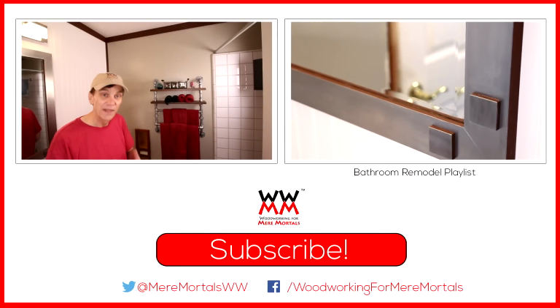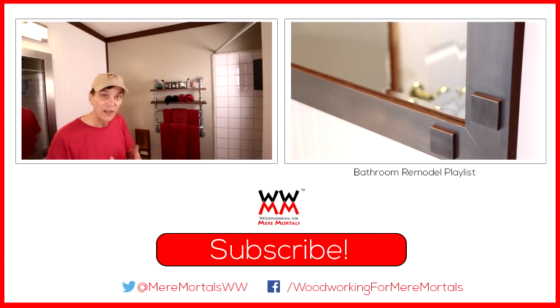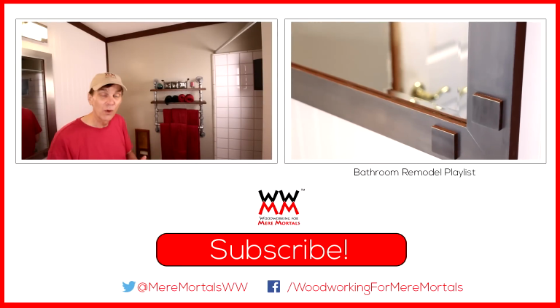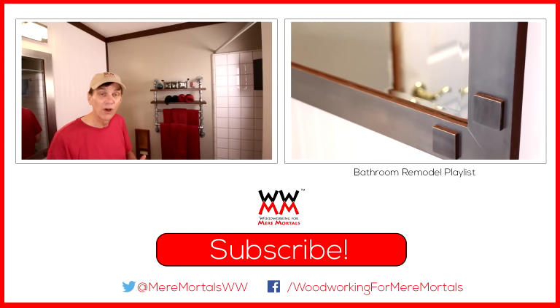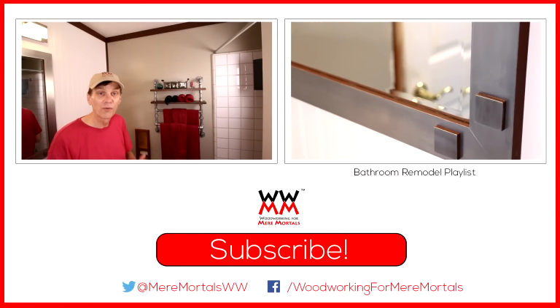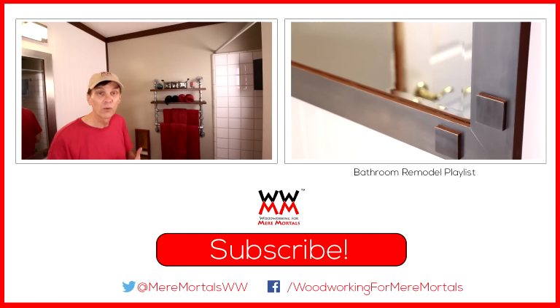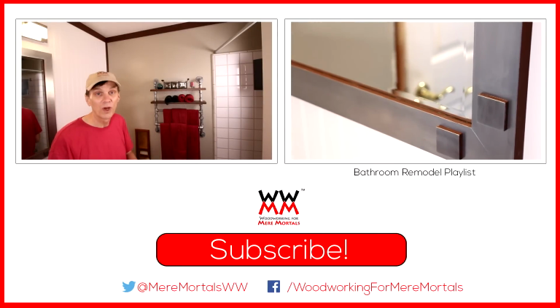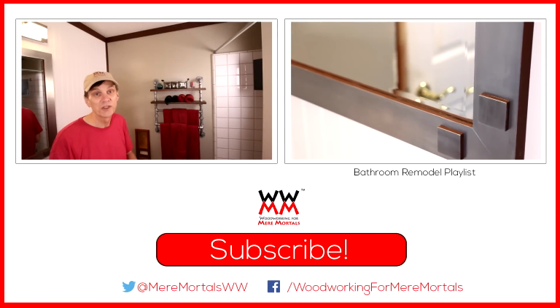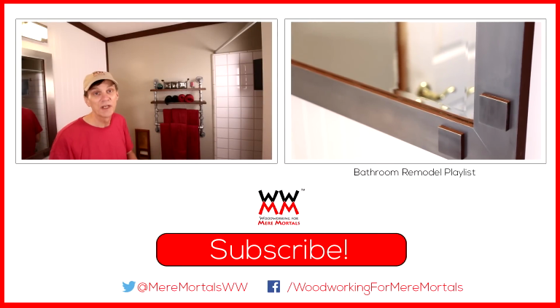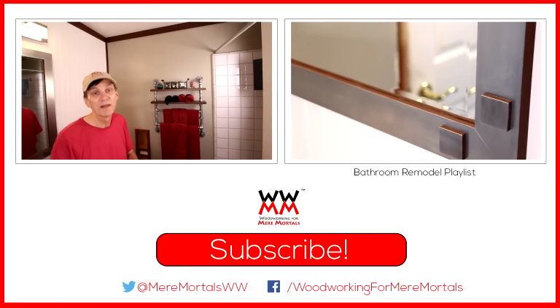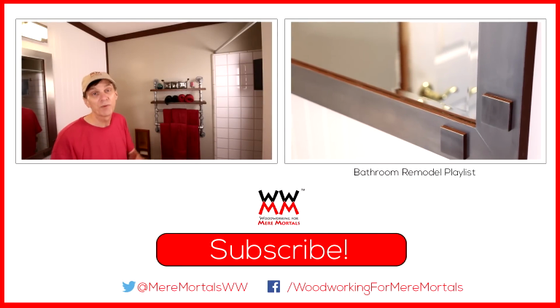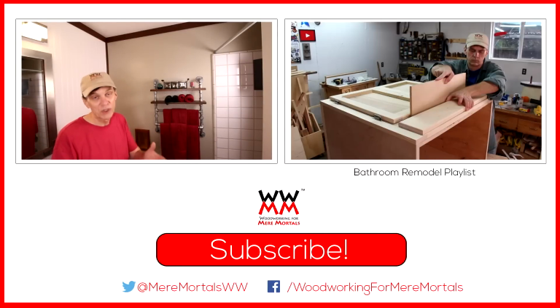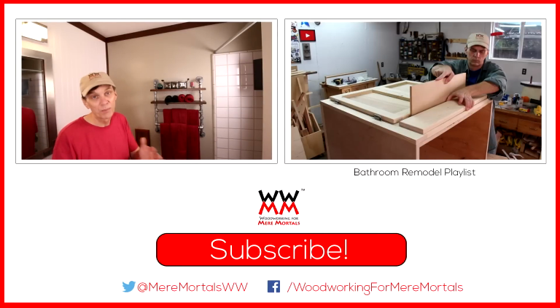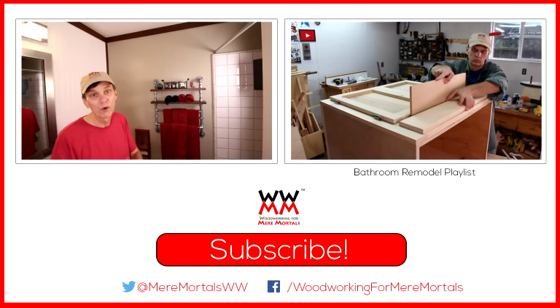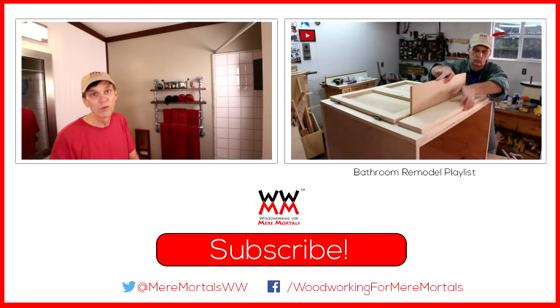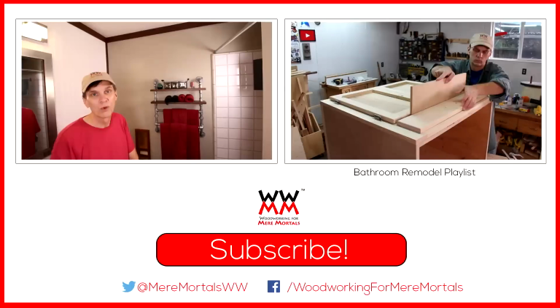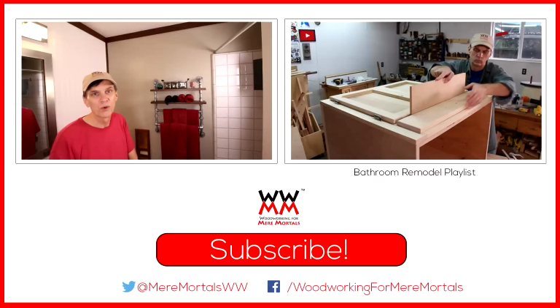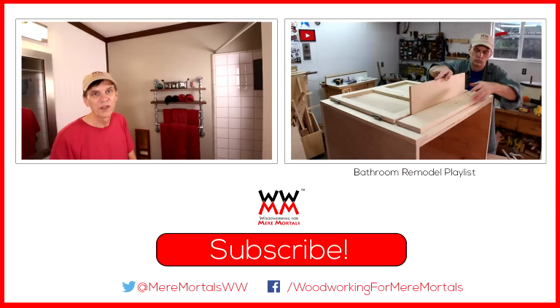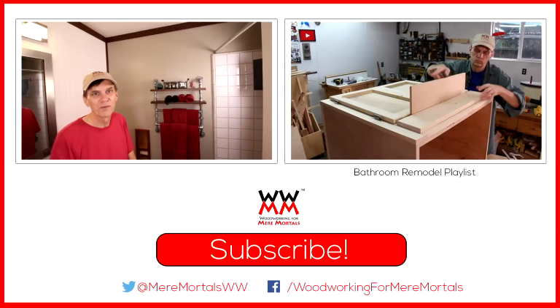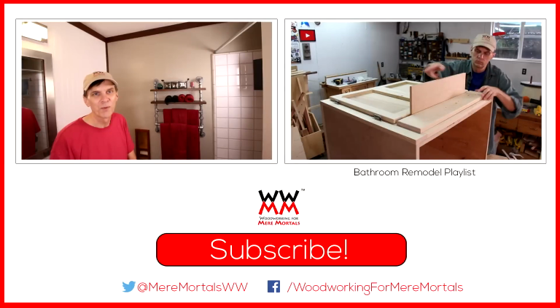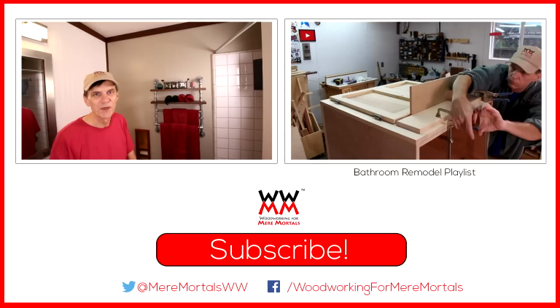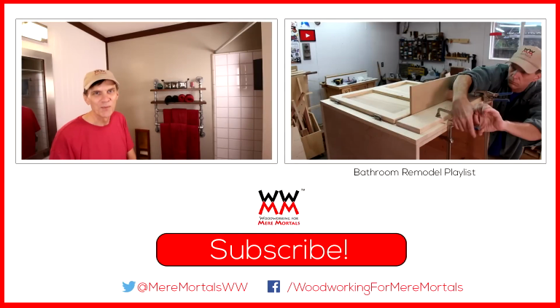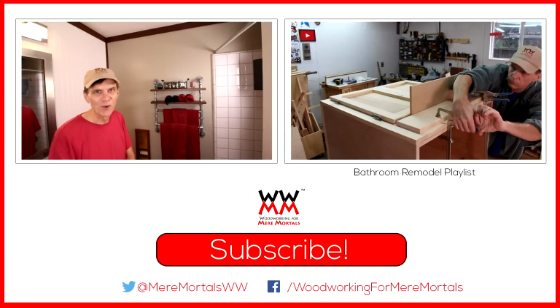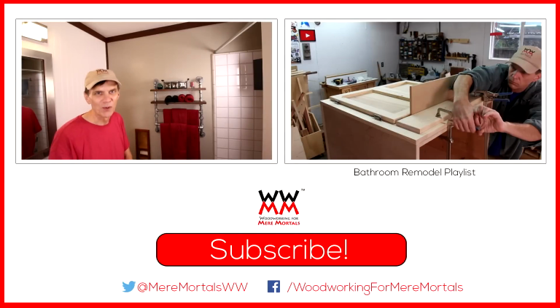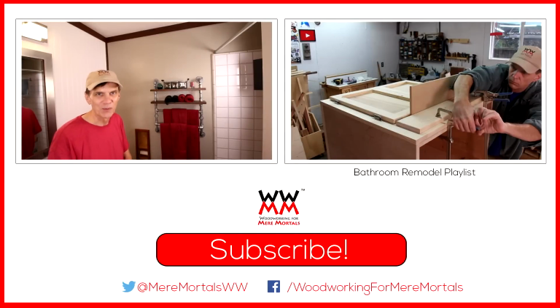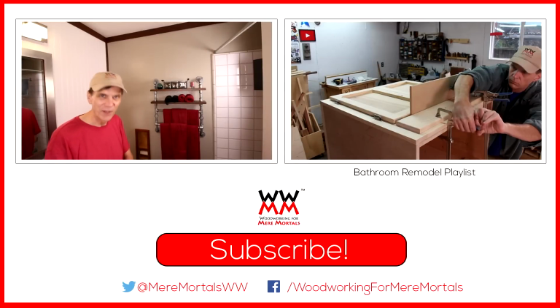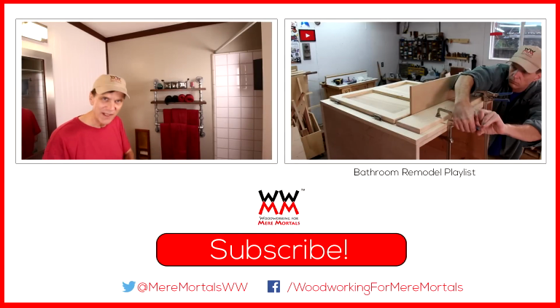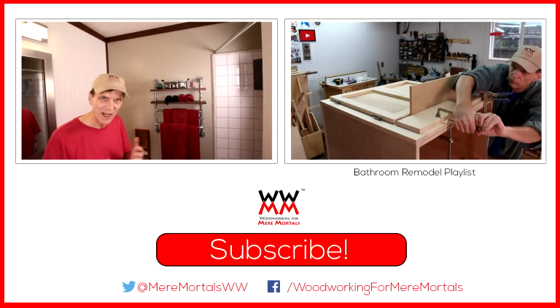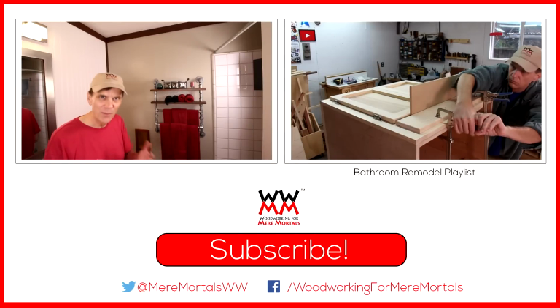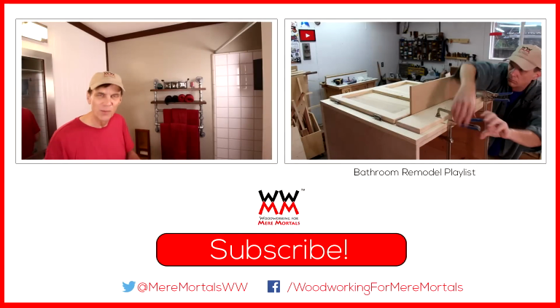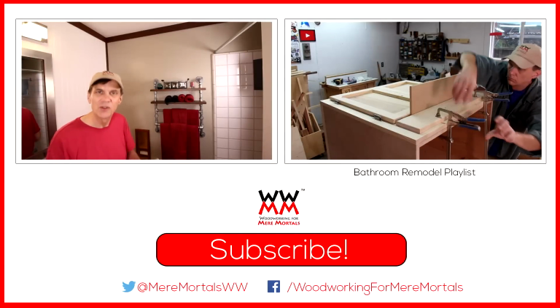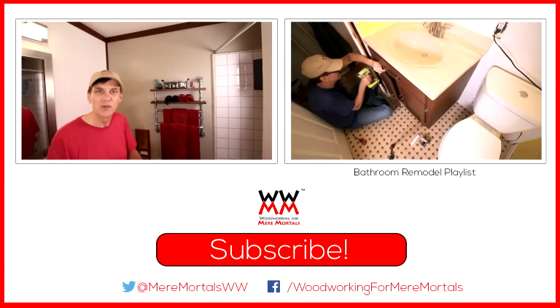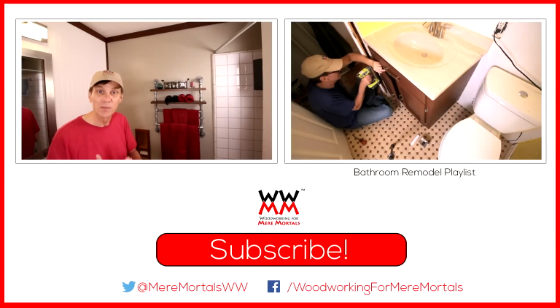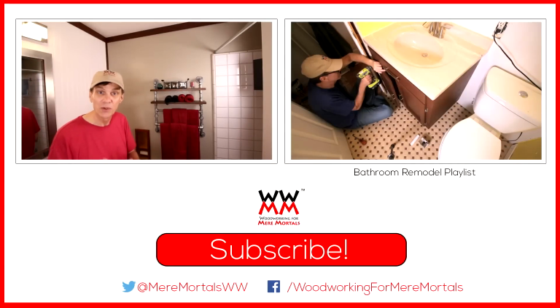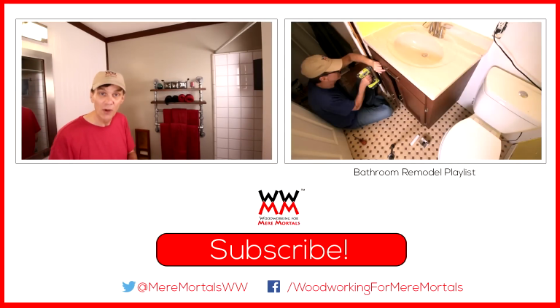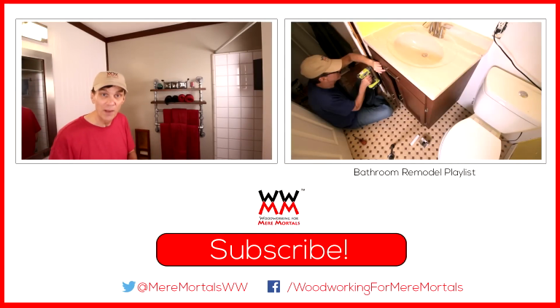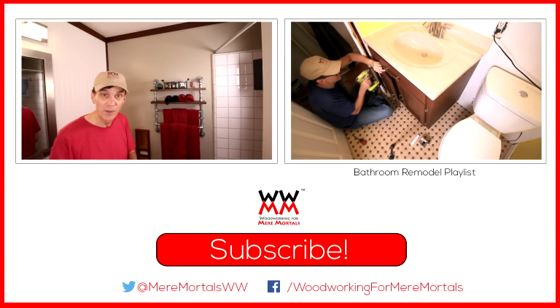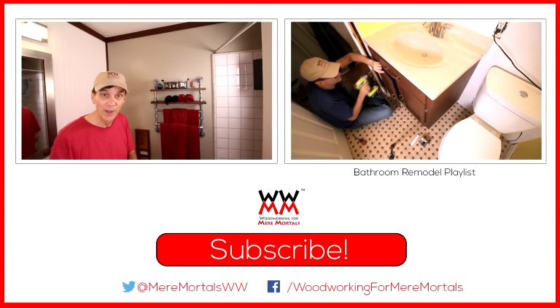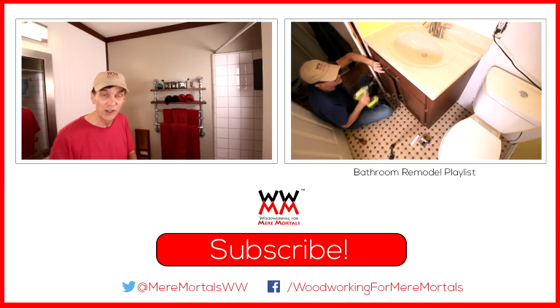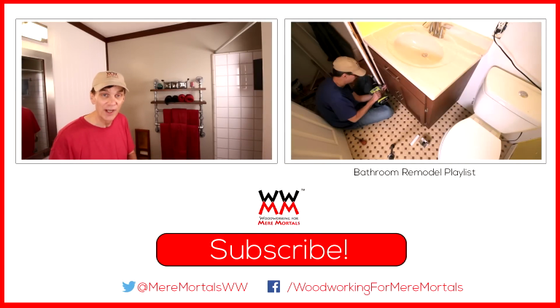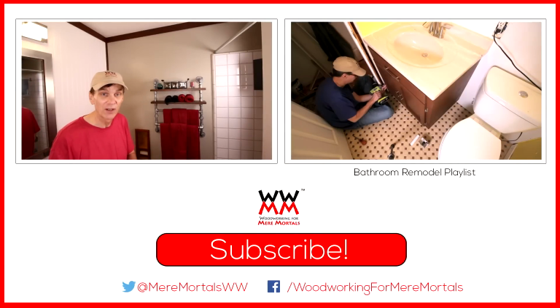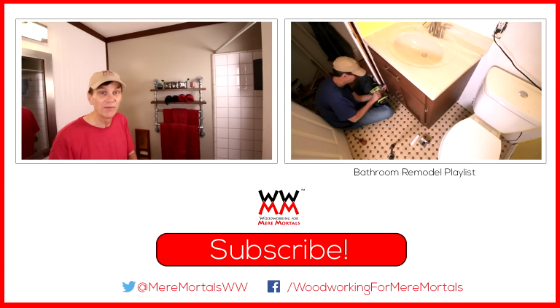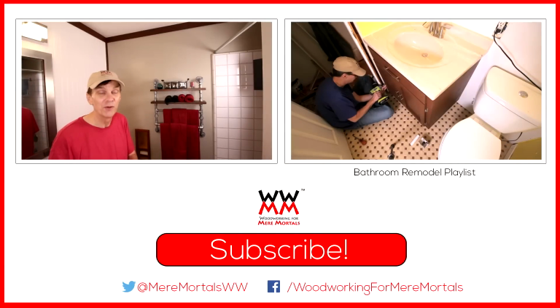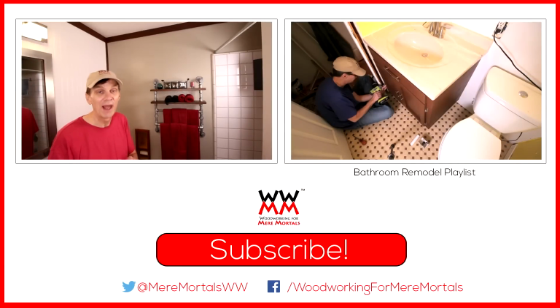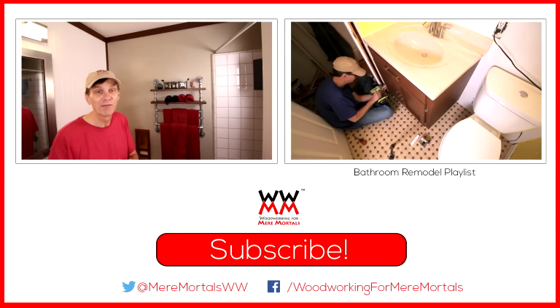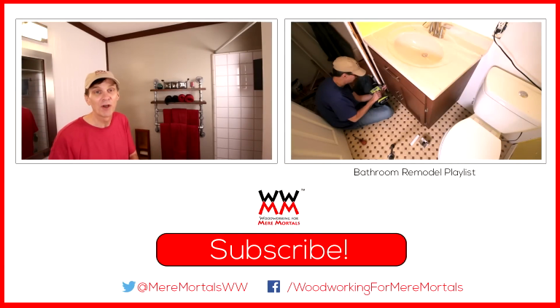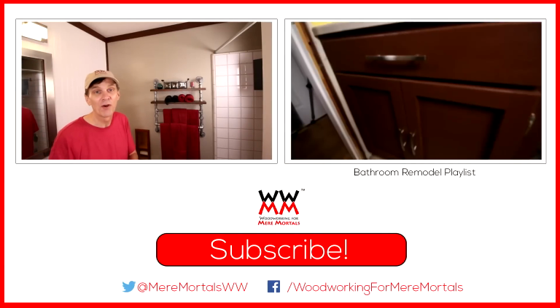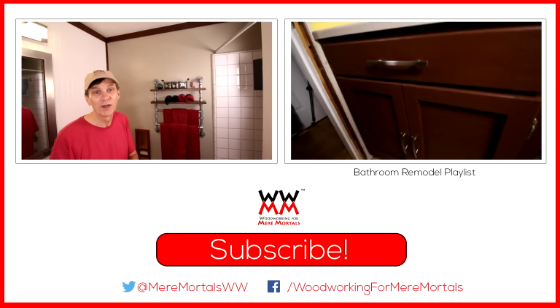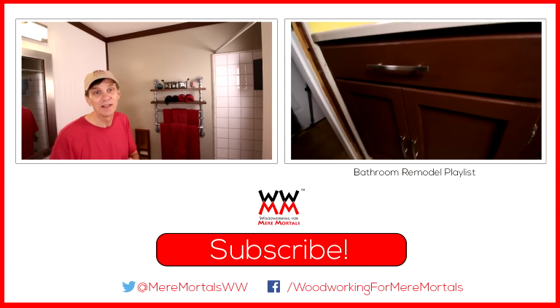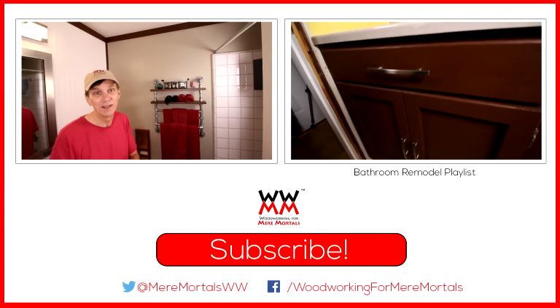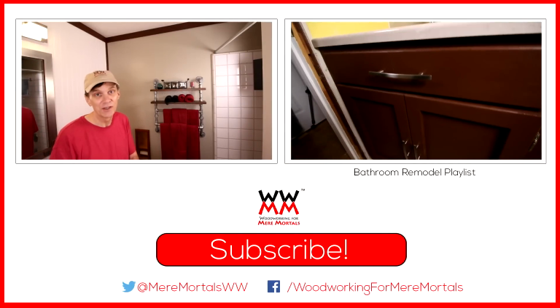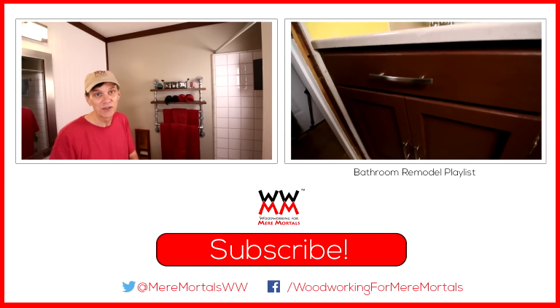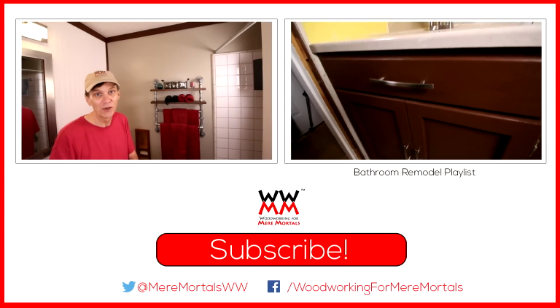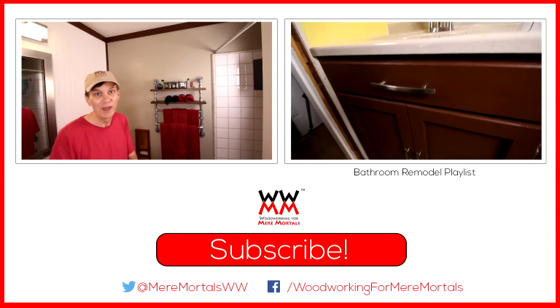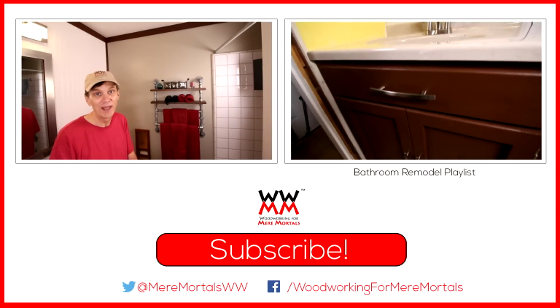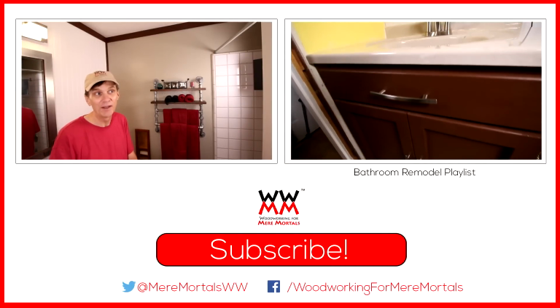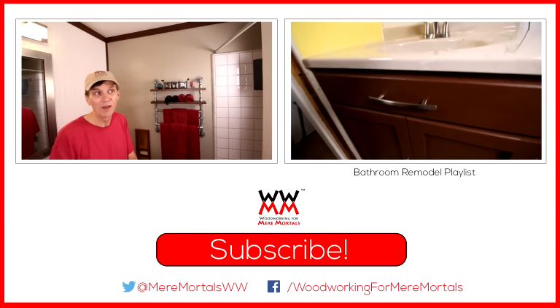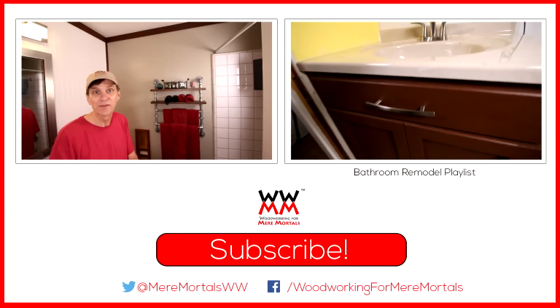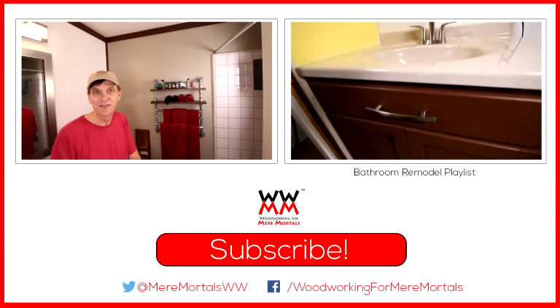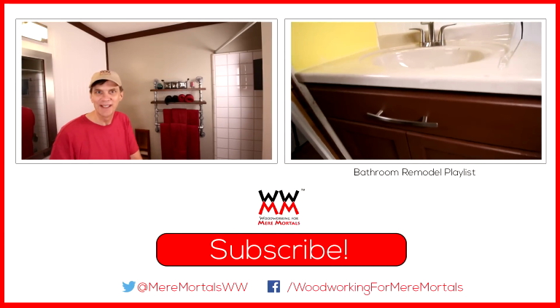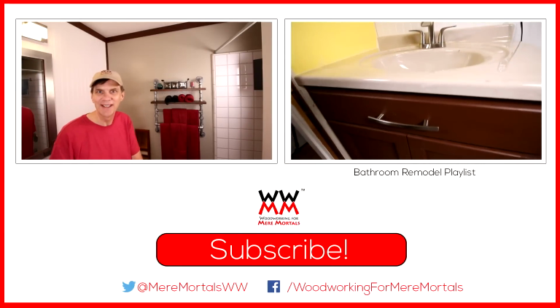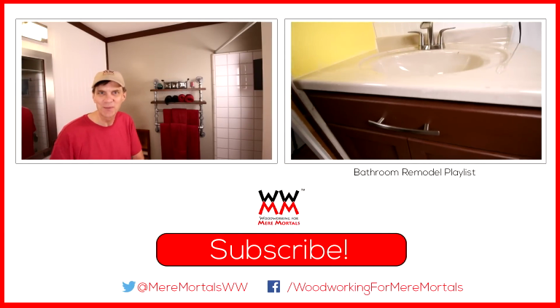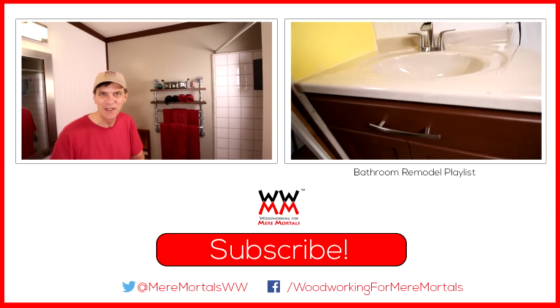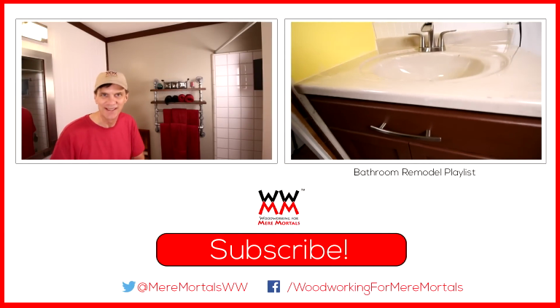Thank you all for watching and for supporting Woodworking for Mere Mortals. Please take a moment to subscribe to my channel if you haven't already done so. And I'll see you next week.